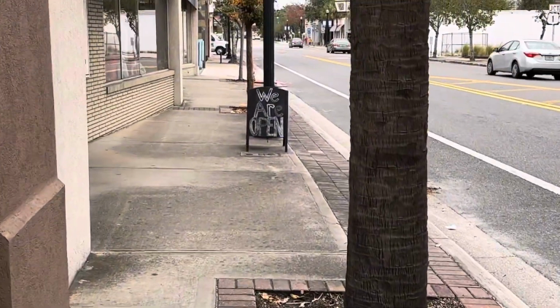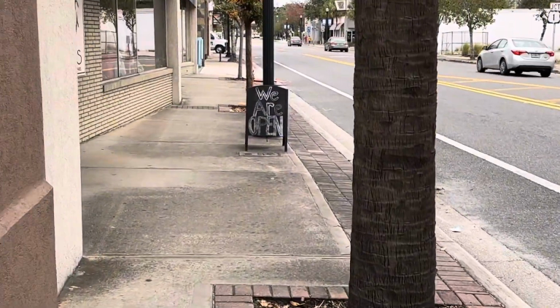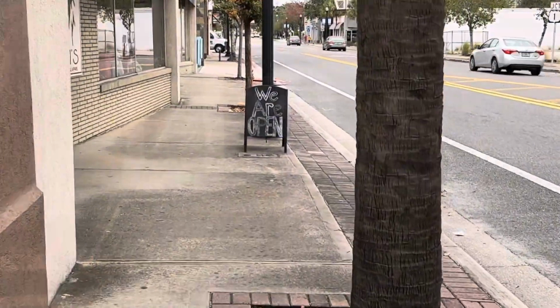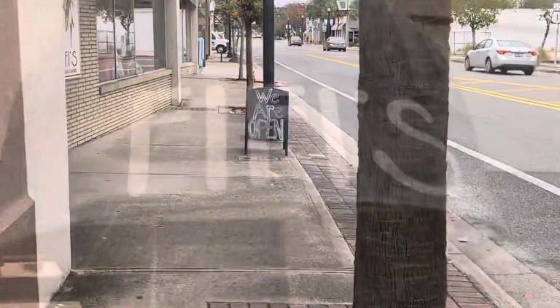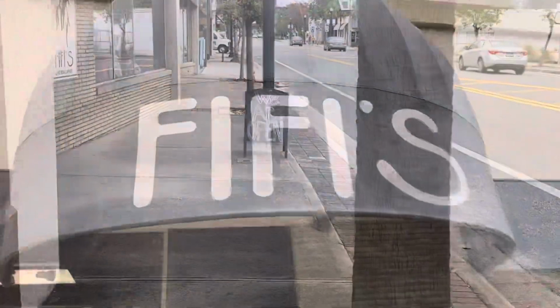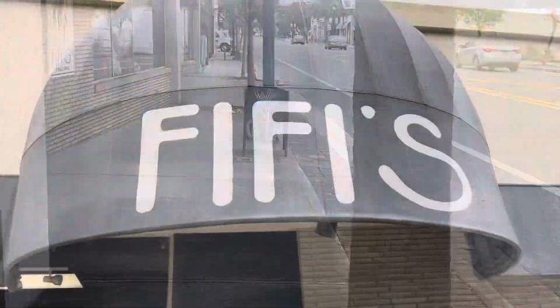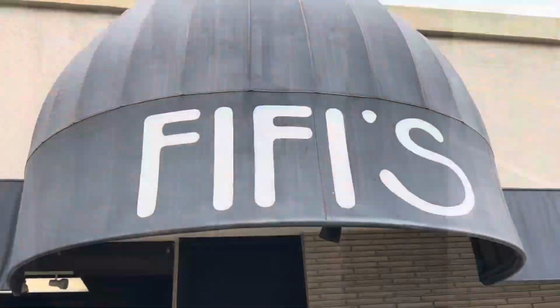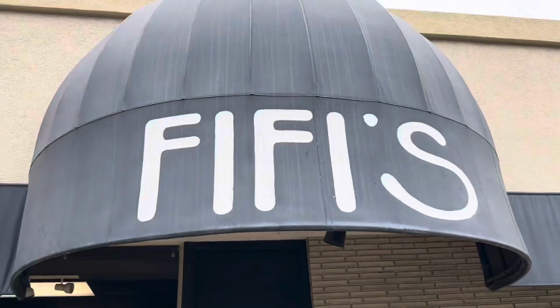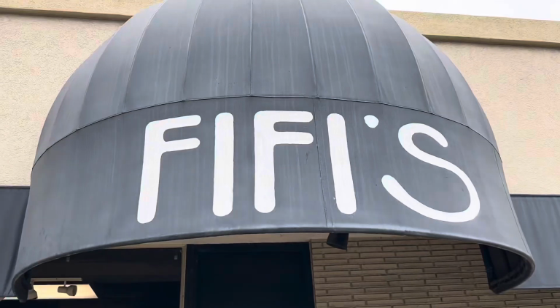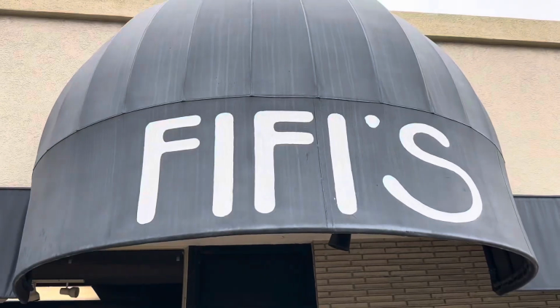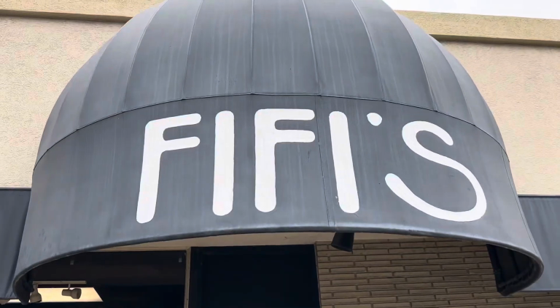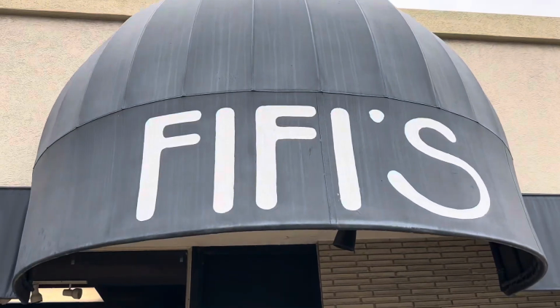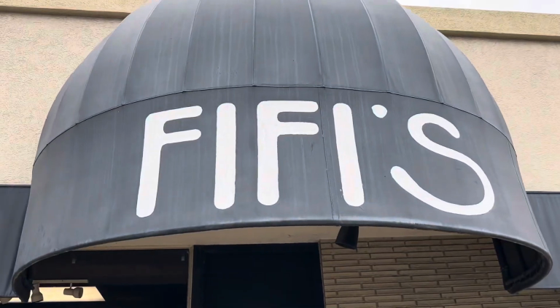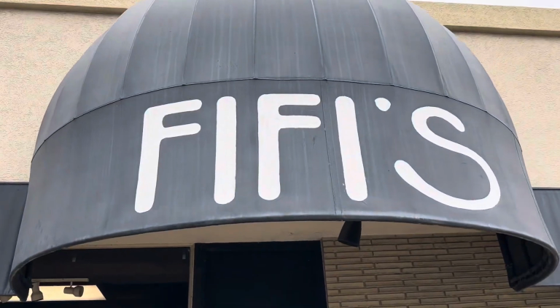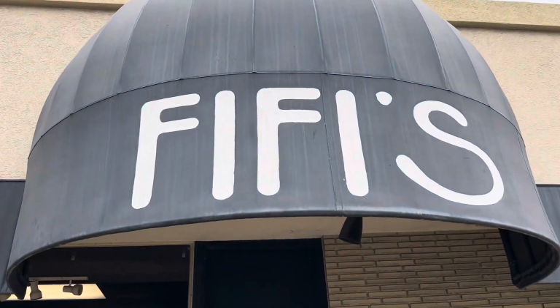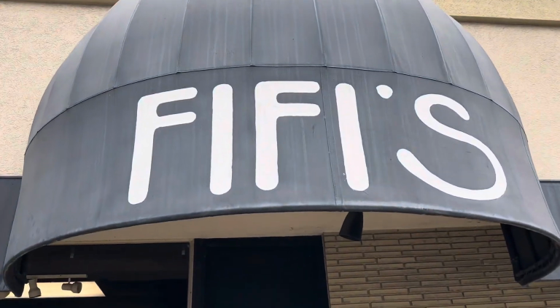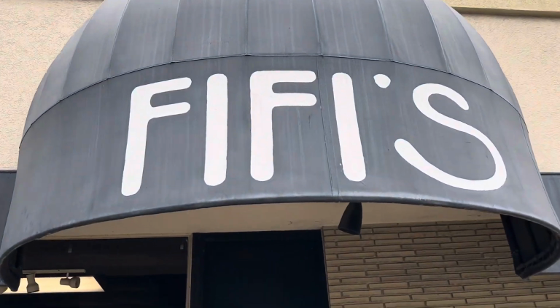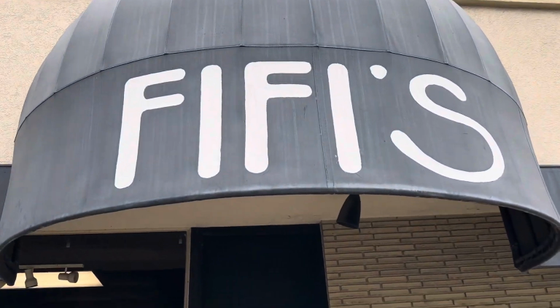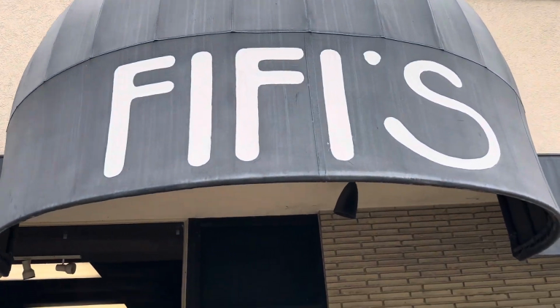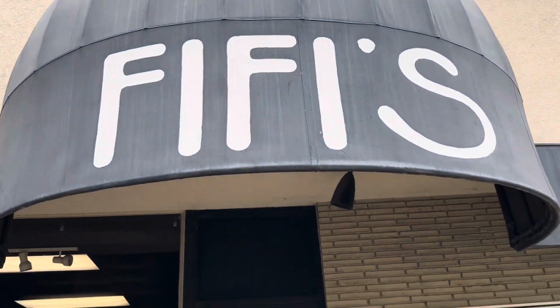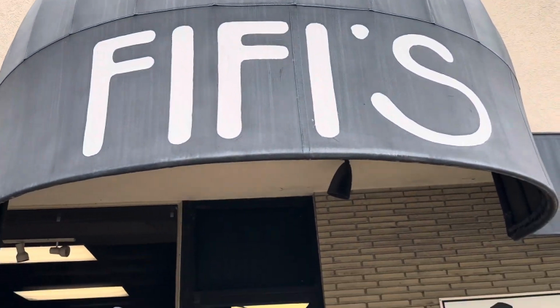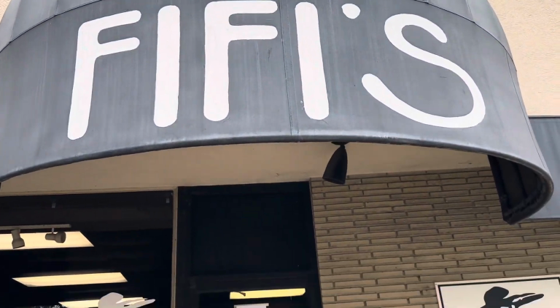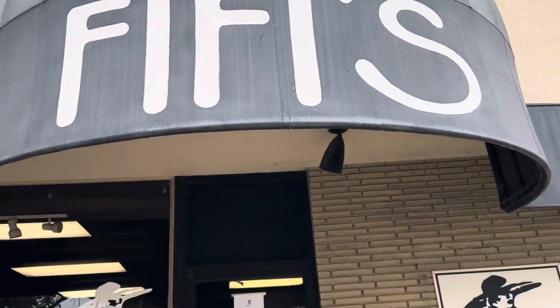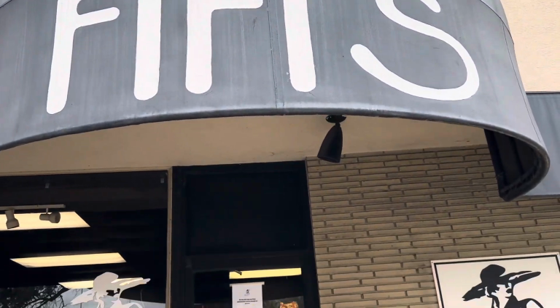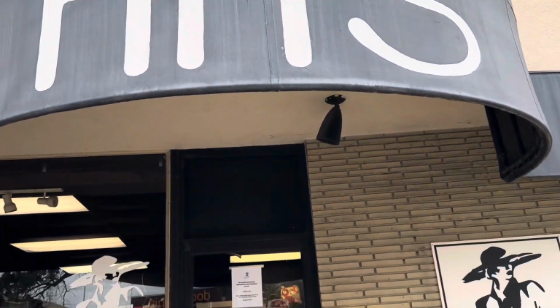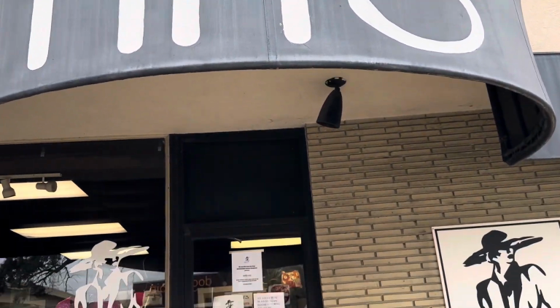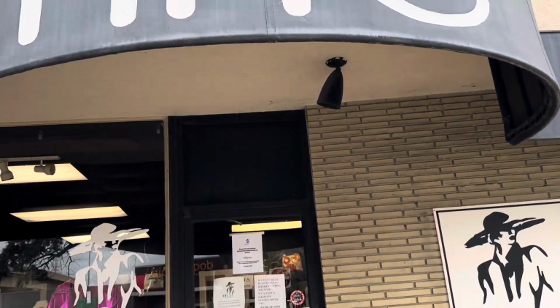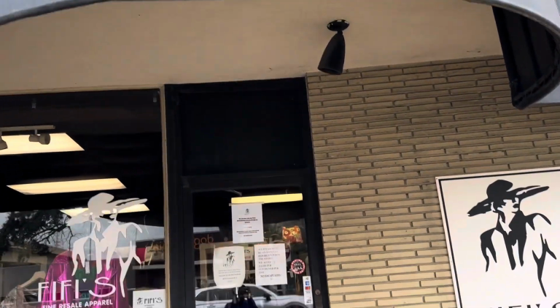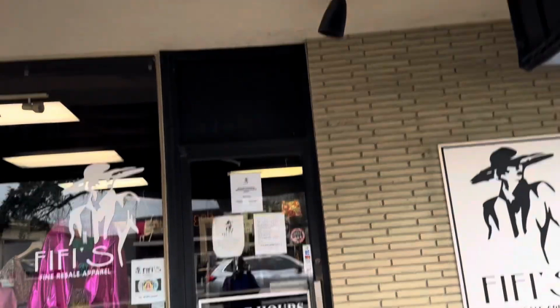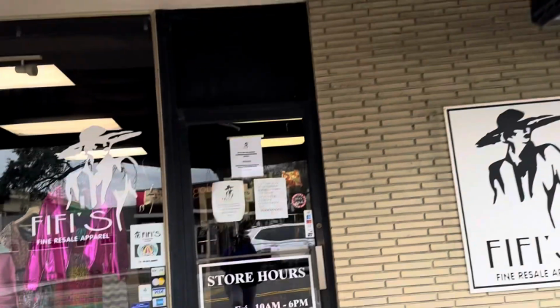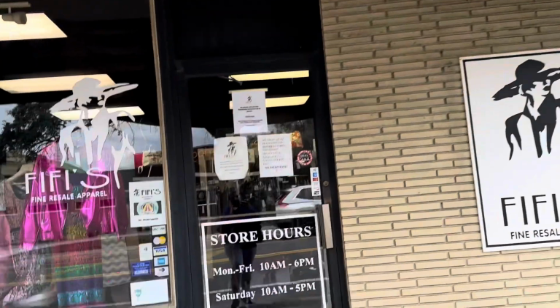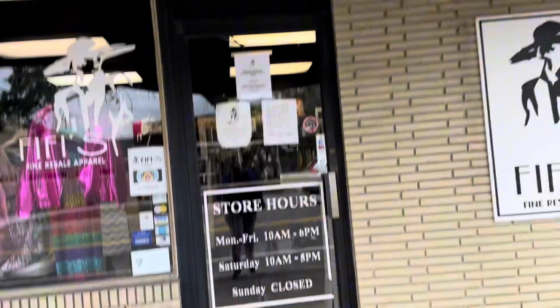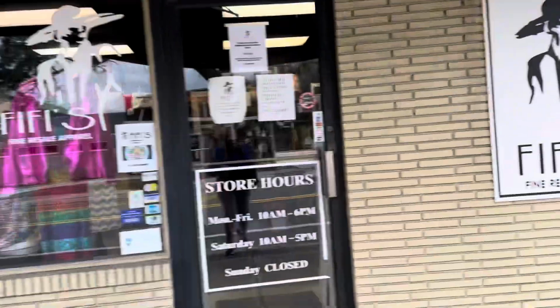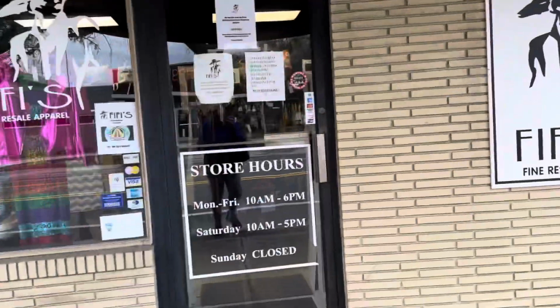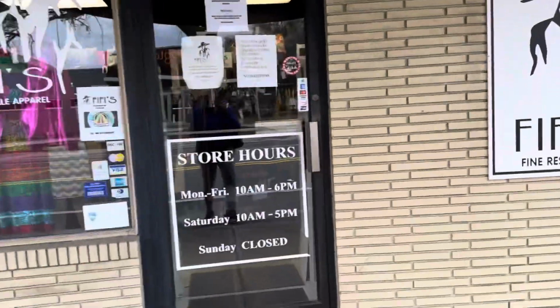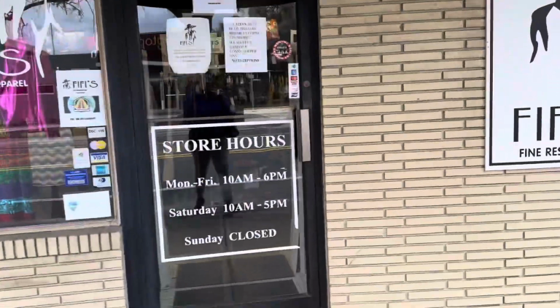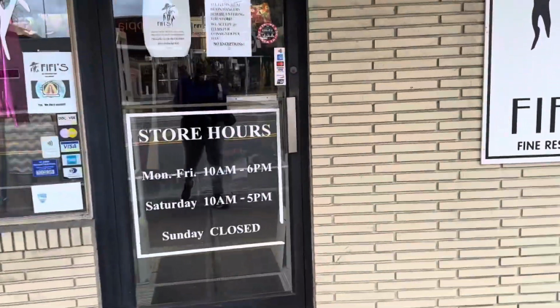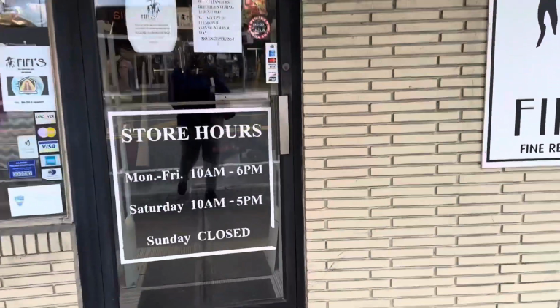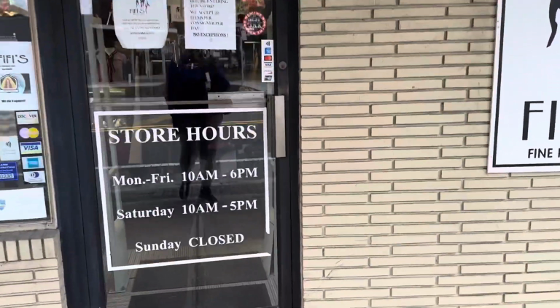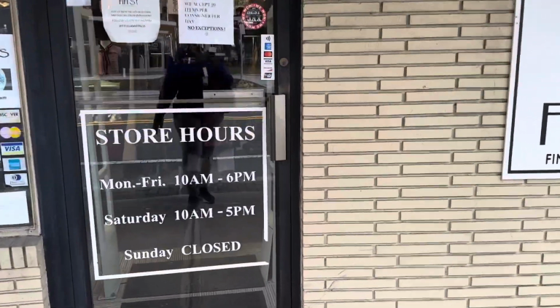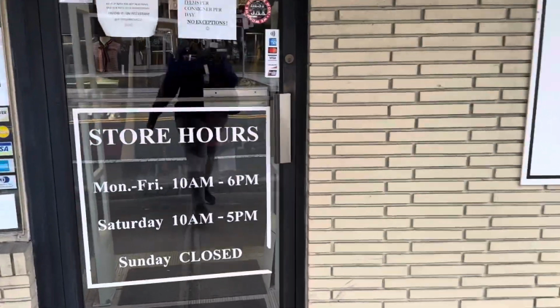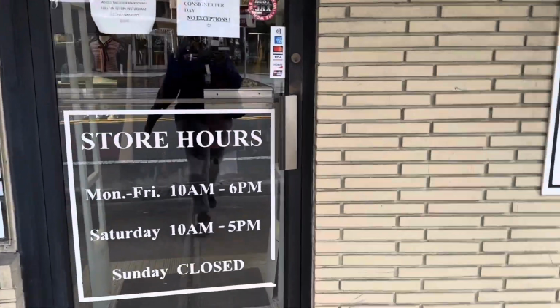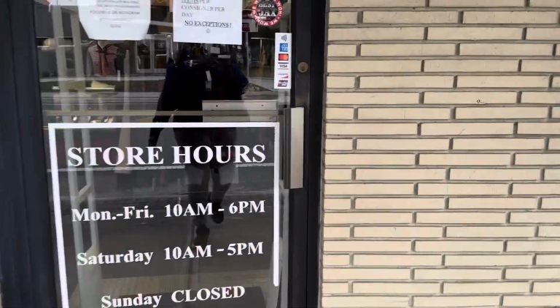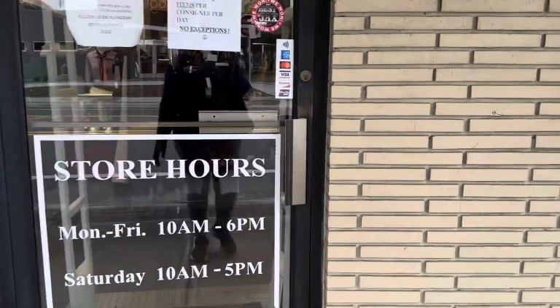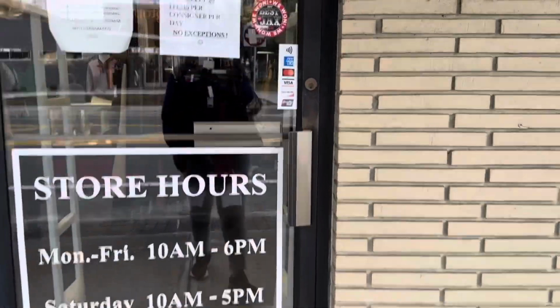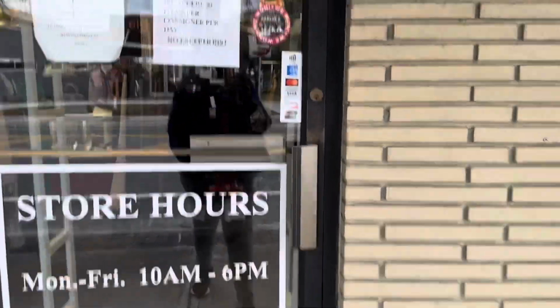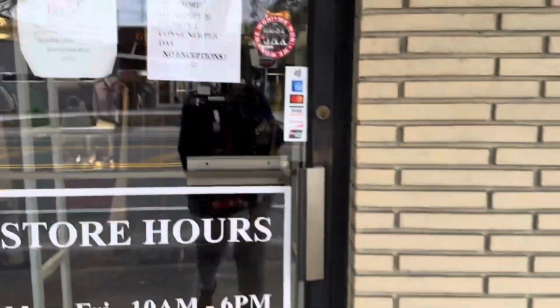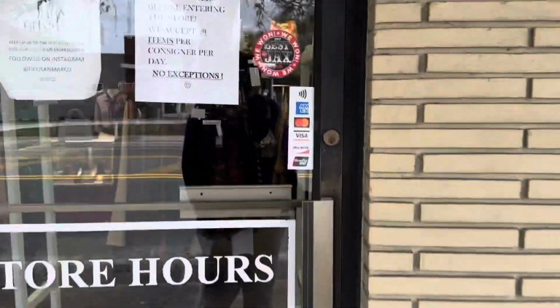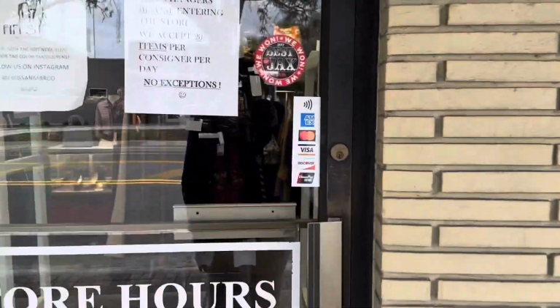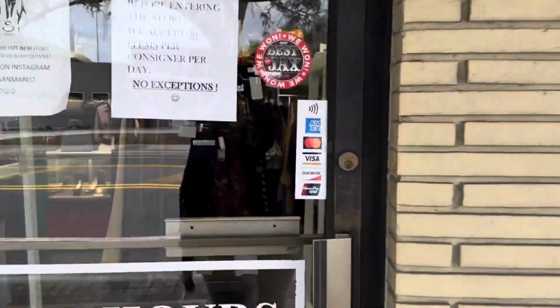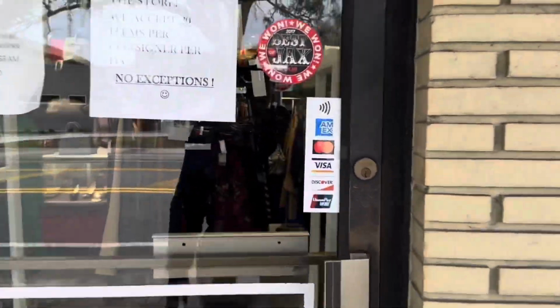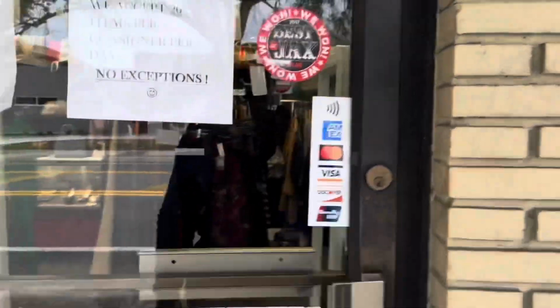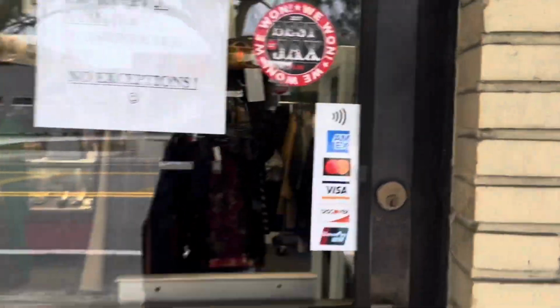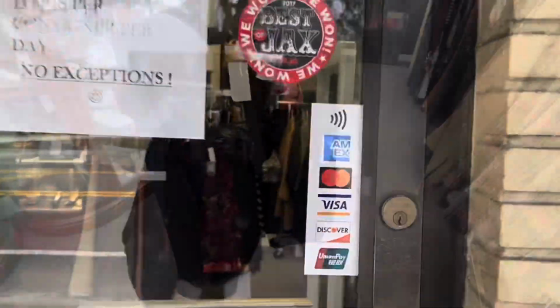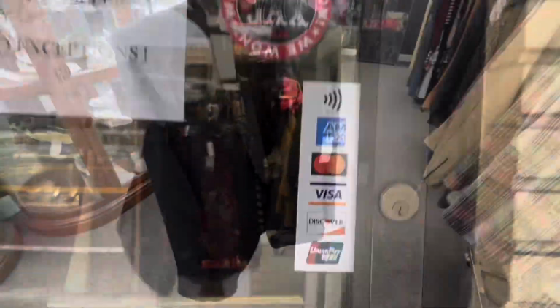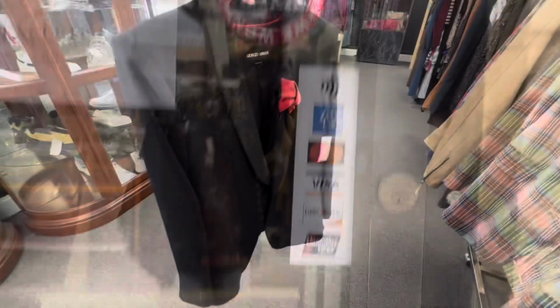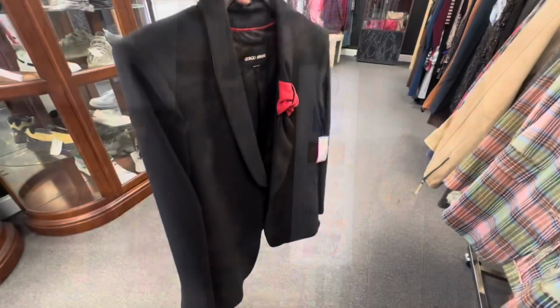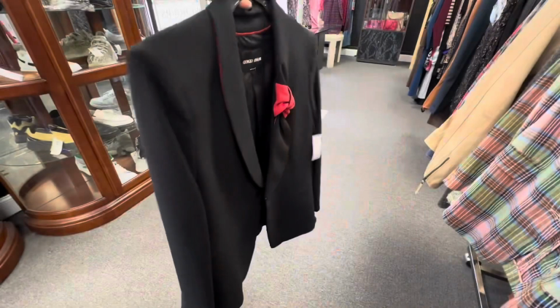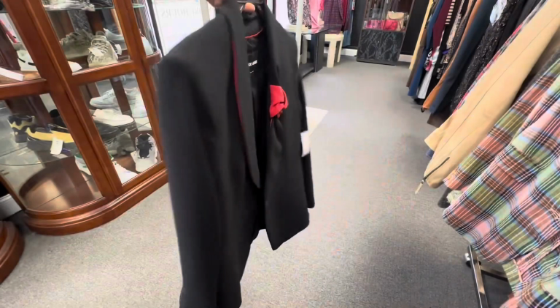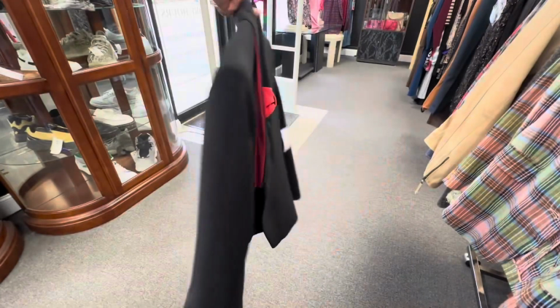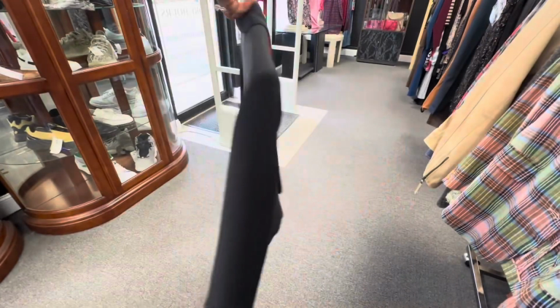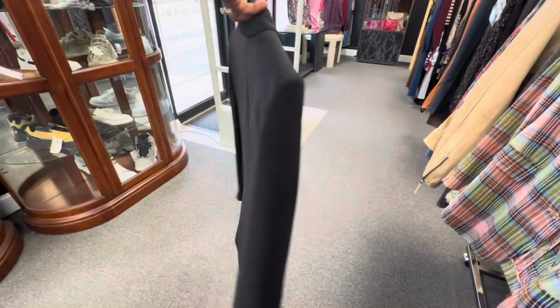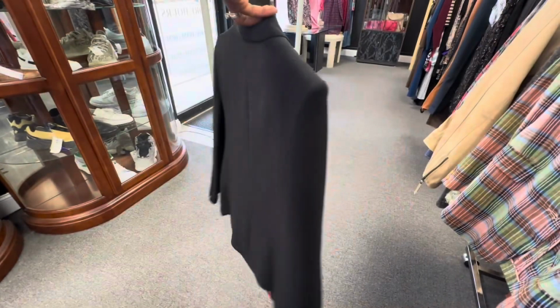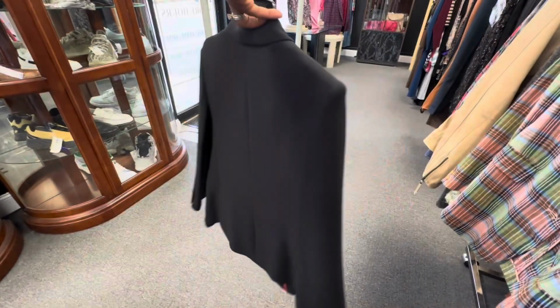So today we are going consignment shopping at a high-end boutique here in Jacksonville called Fifi's. You all have been here with me before. Let's see what they have.